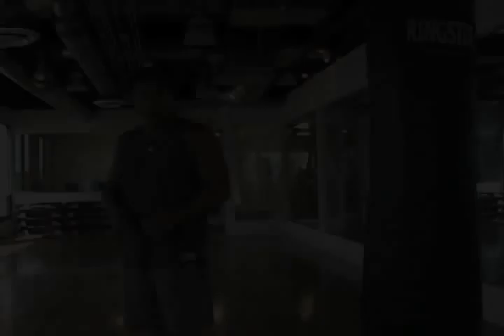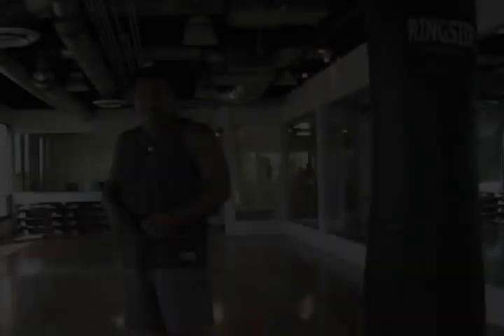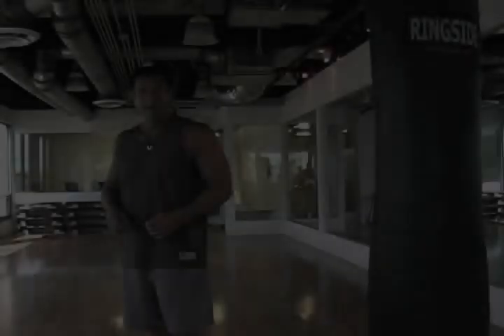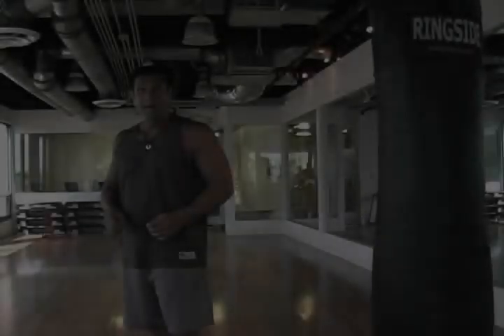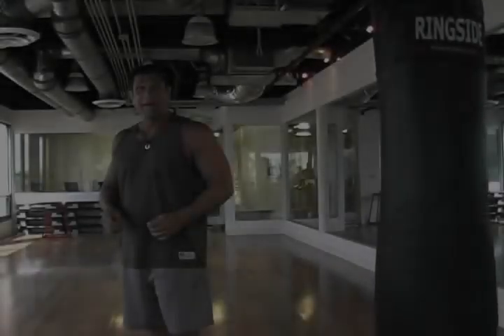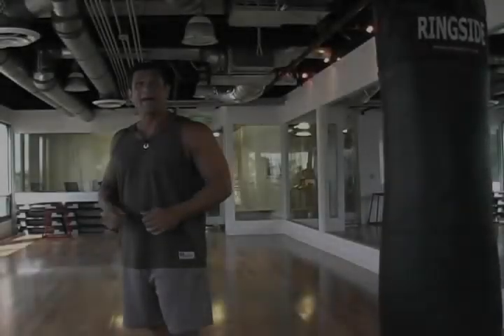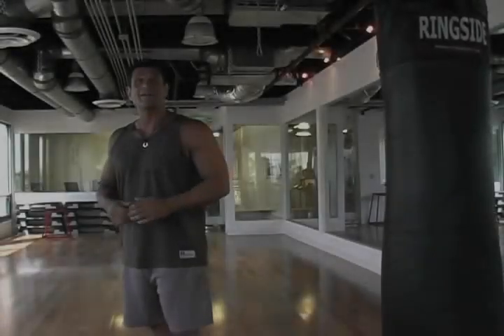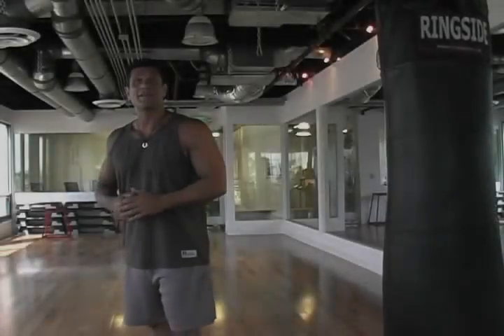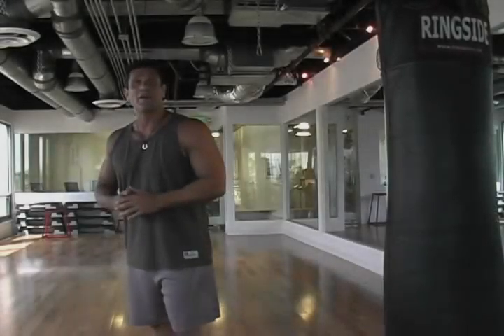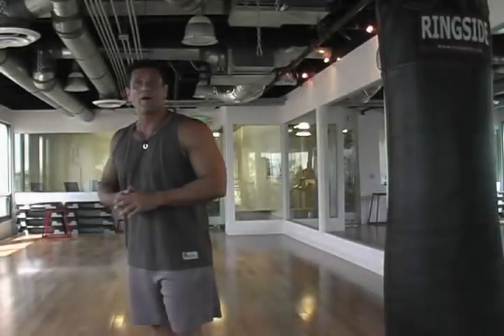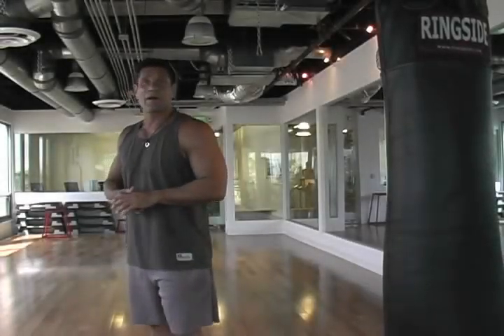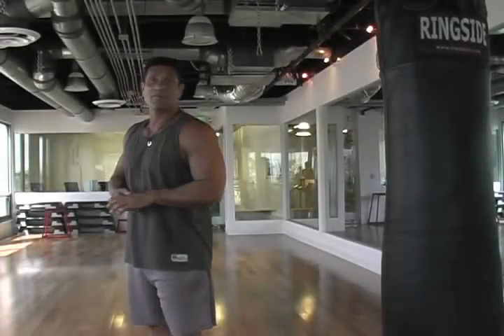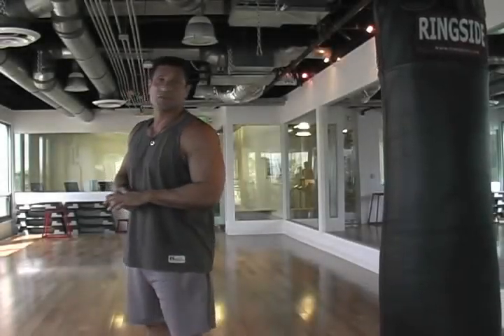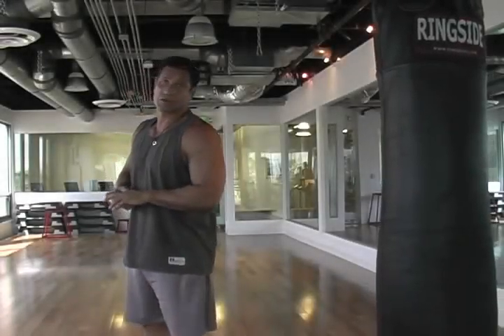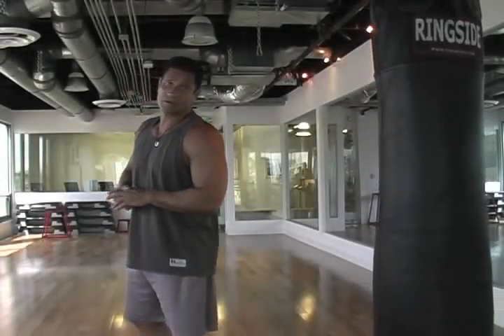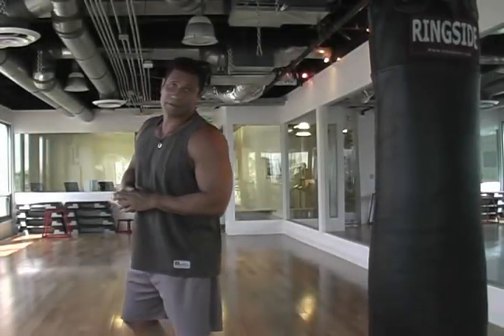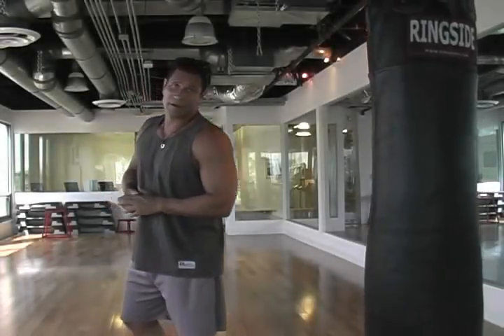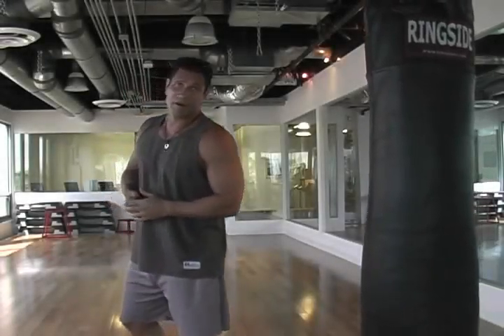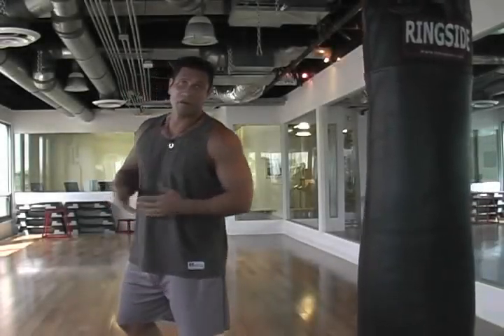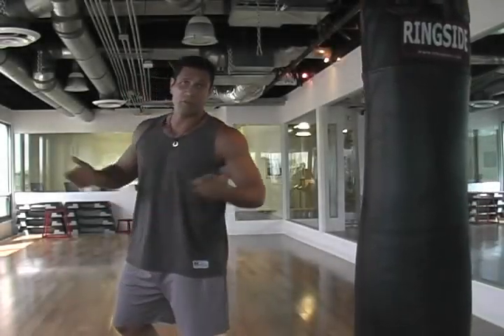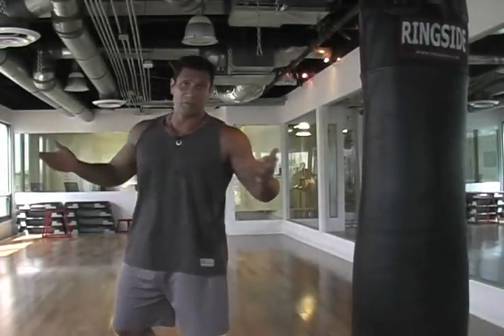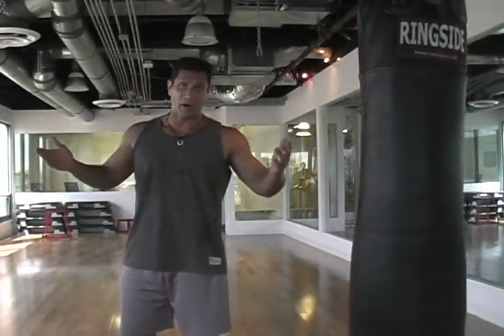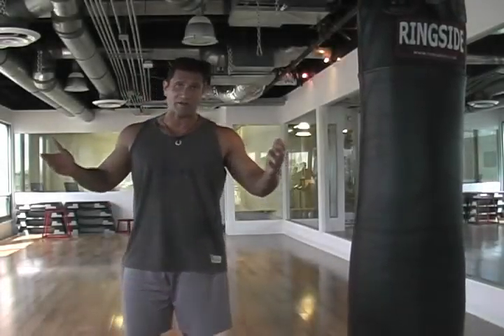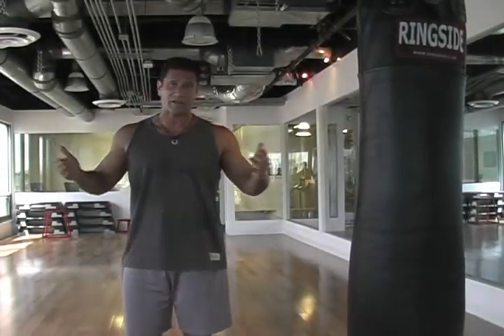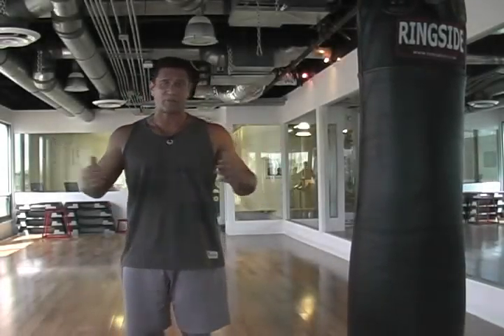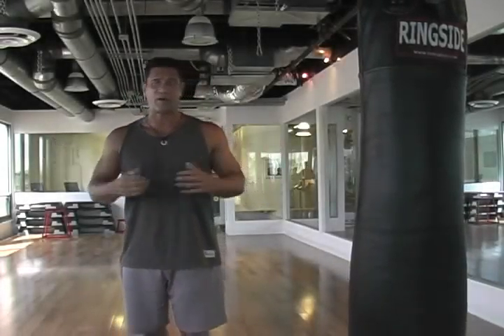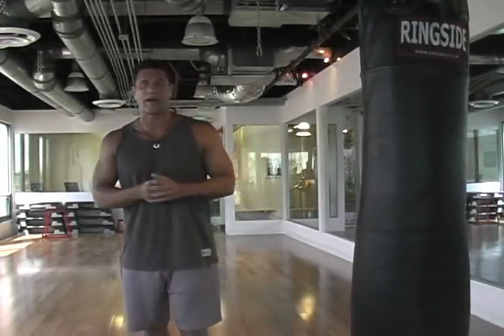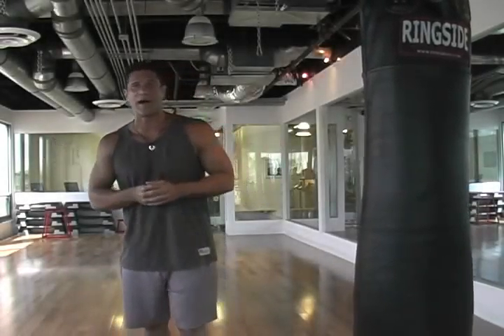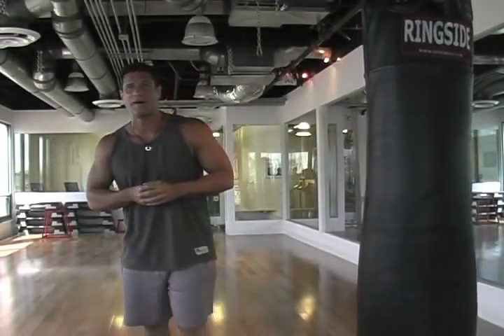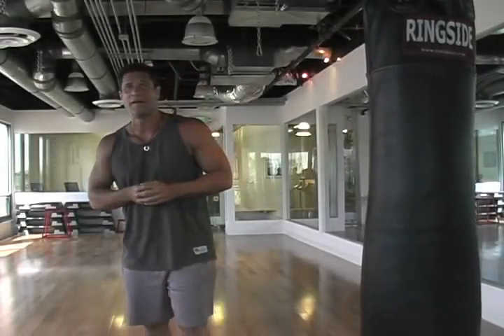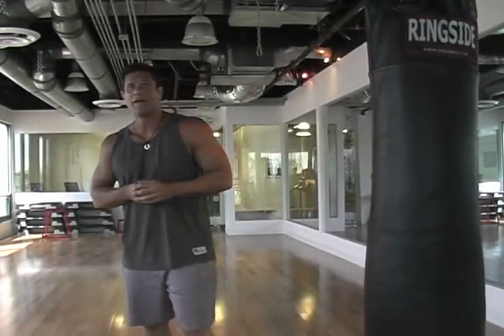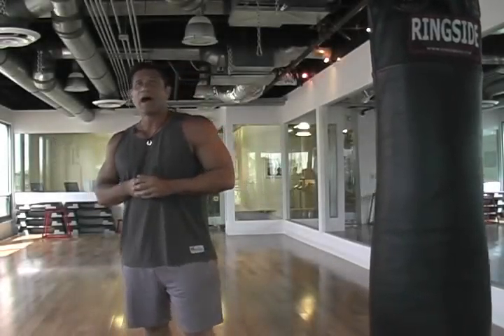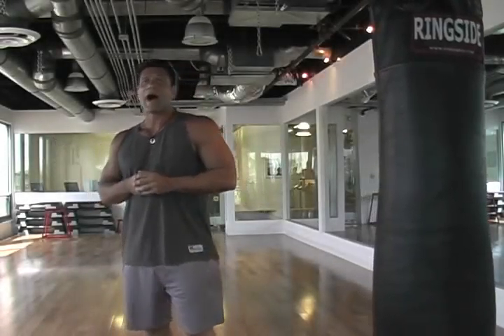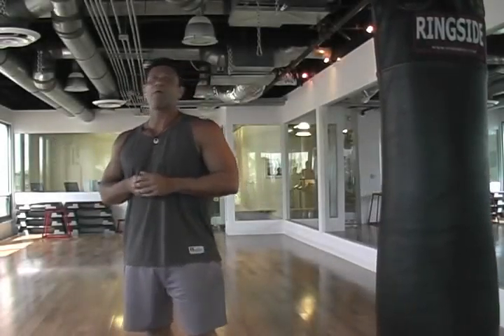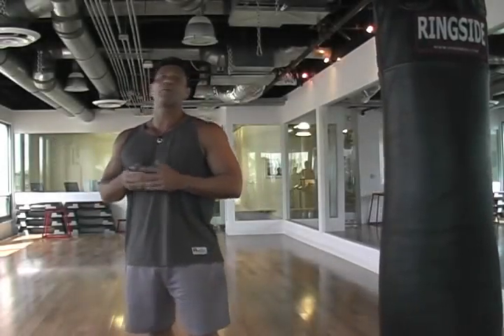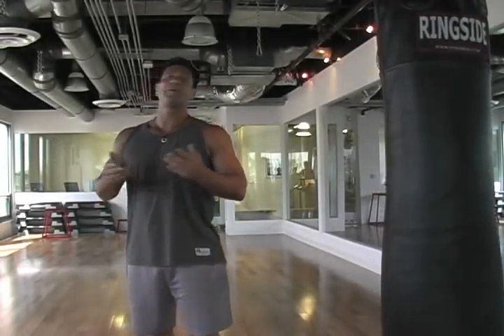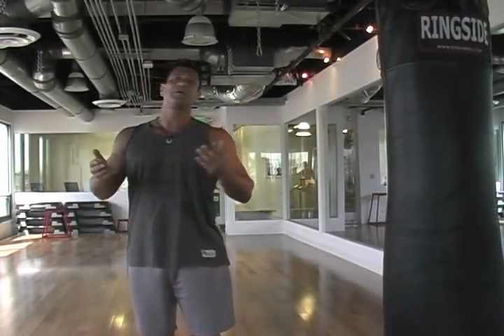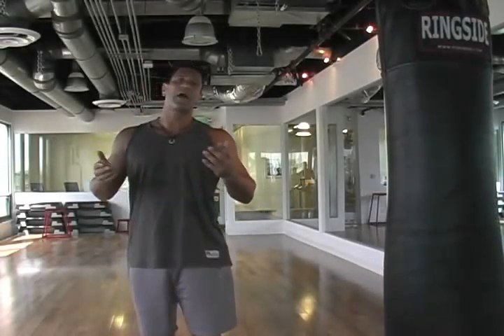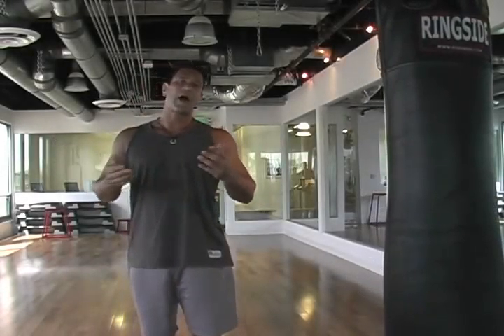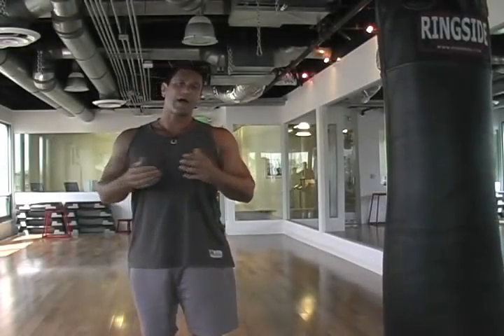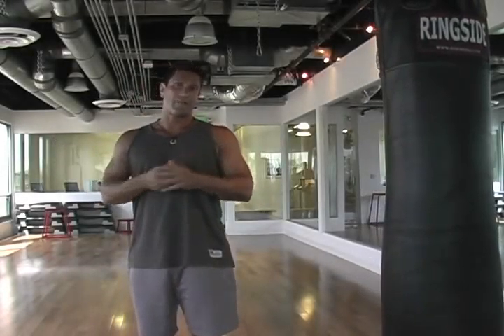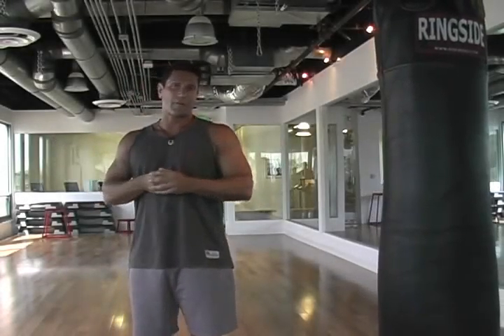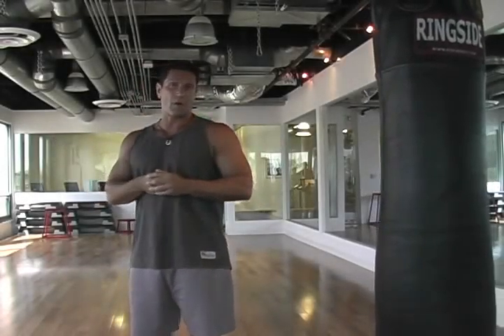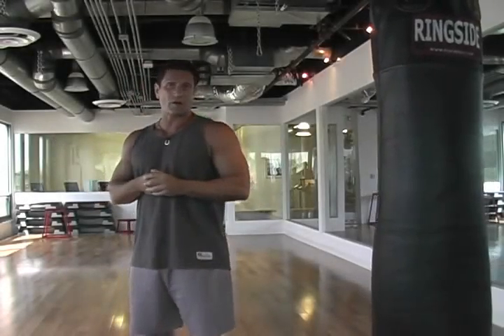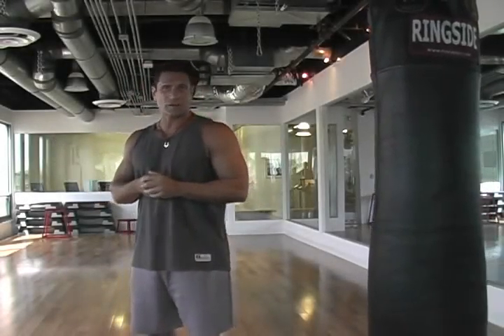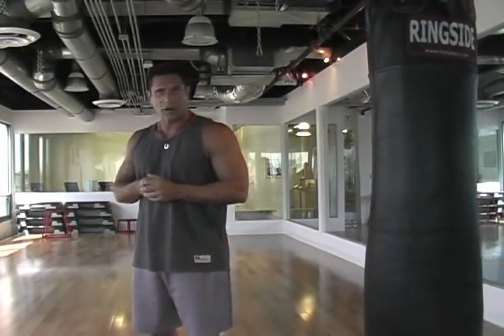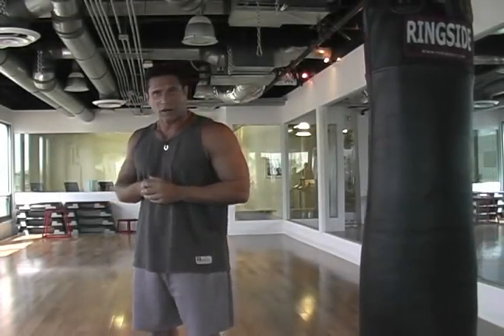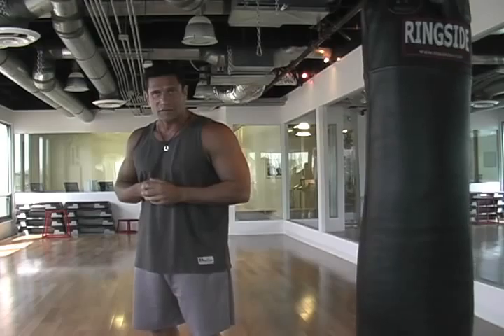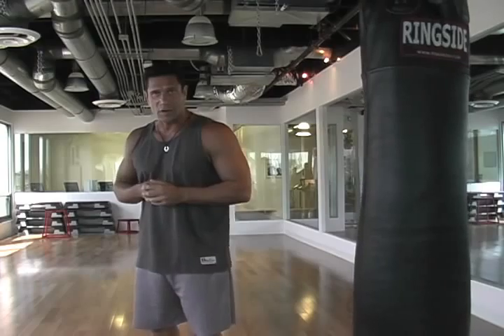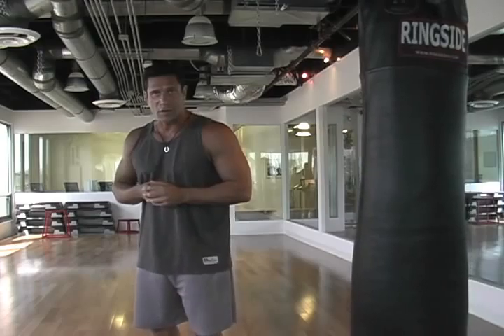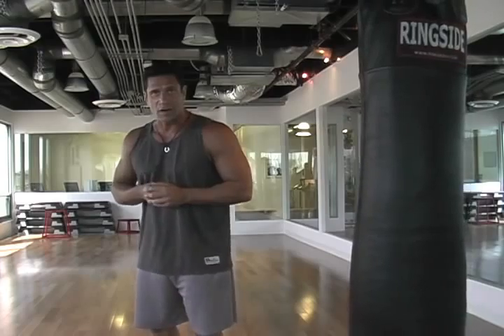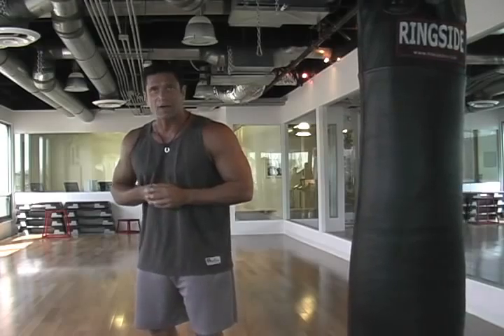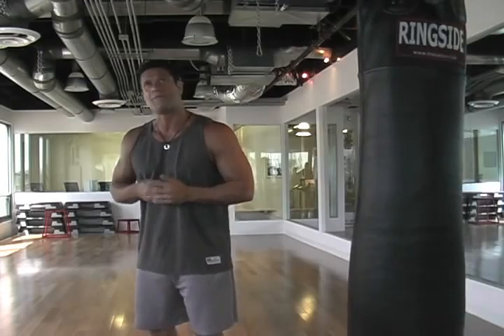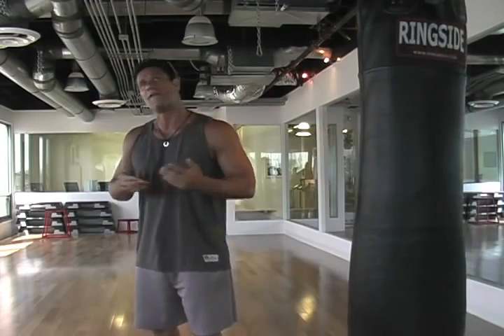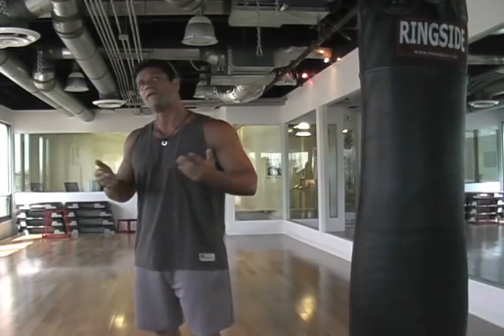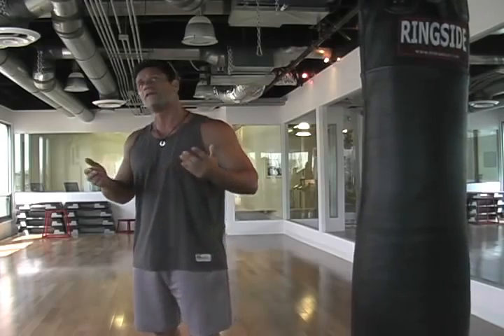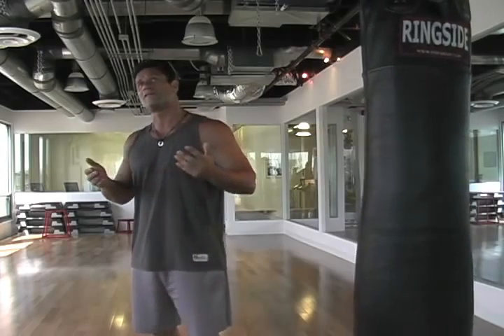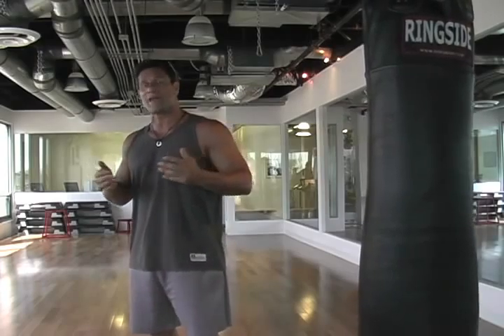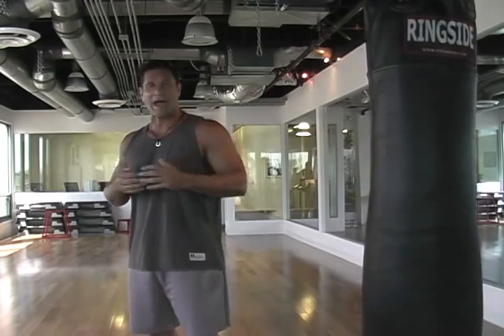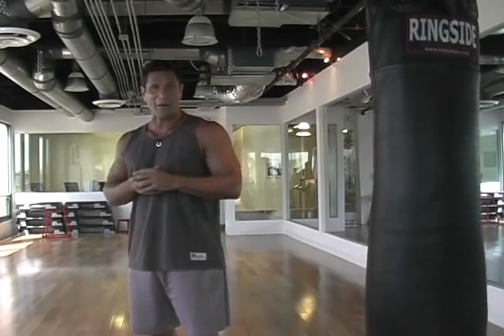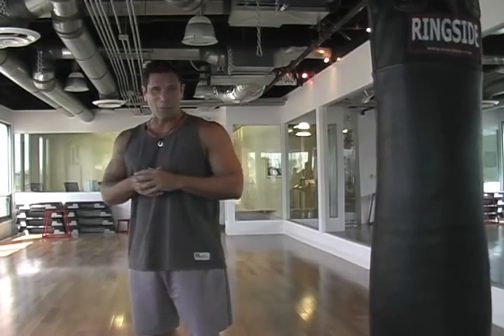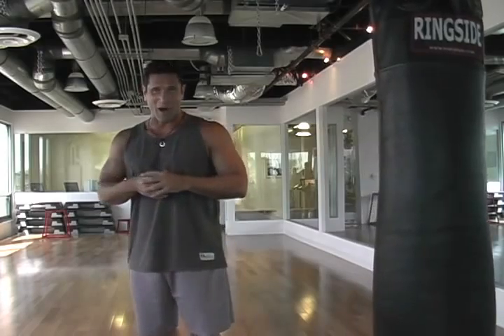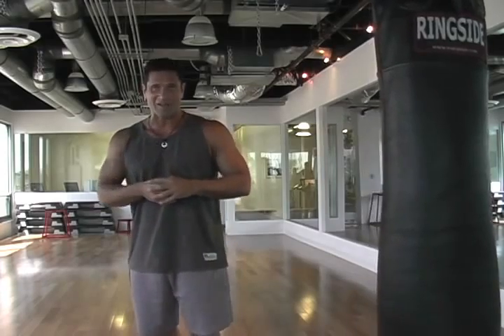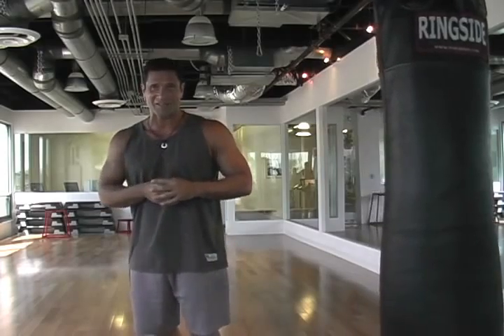Hey, how's it going? I'm Joe Rivera with Project Breakout. I will be your guide for martial arts, yoga, fitness, and boxing.